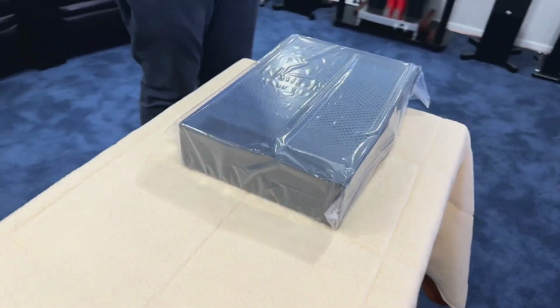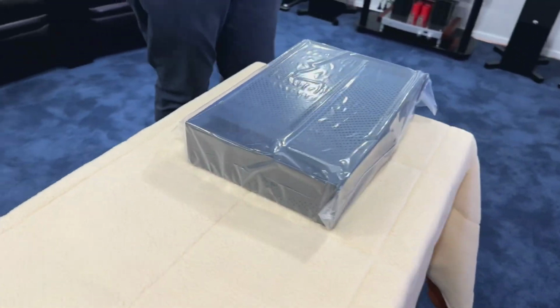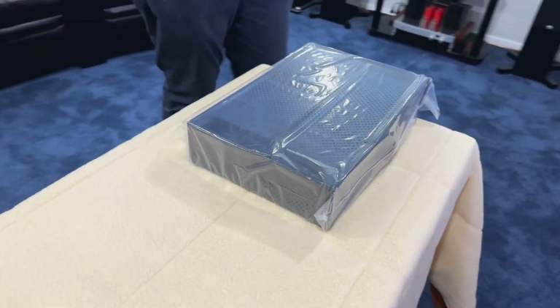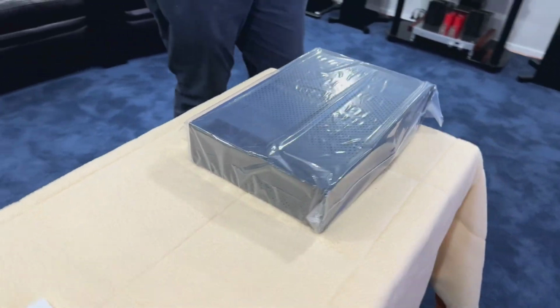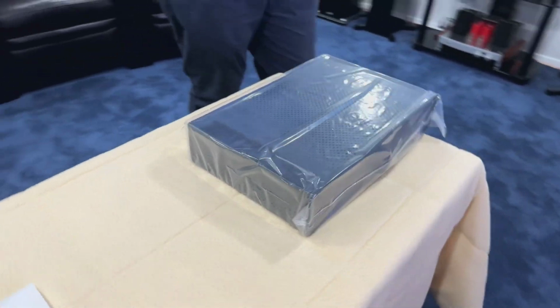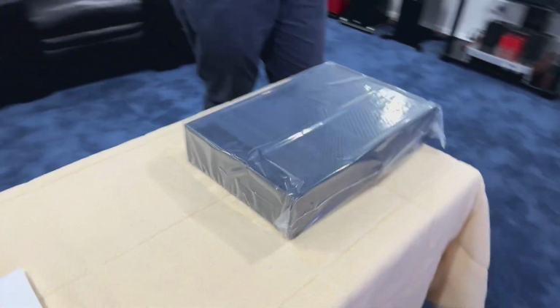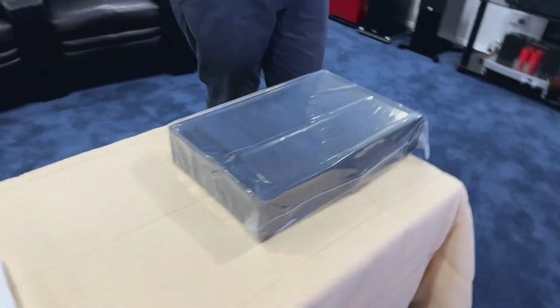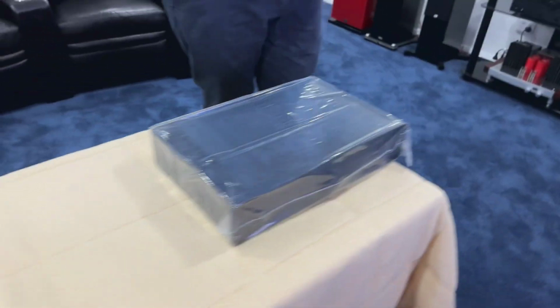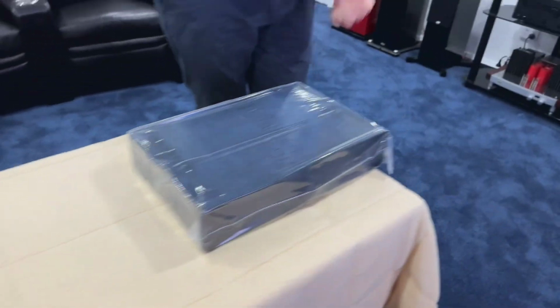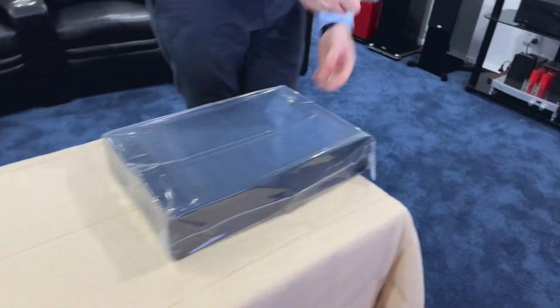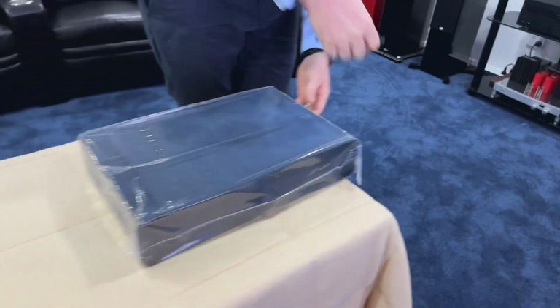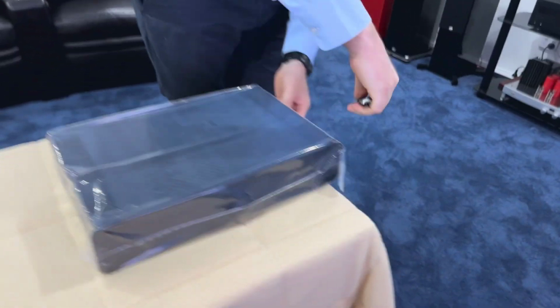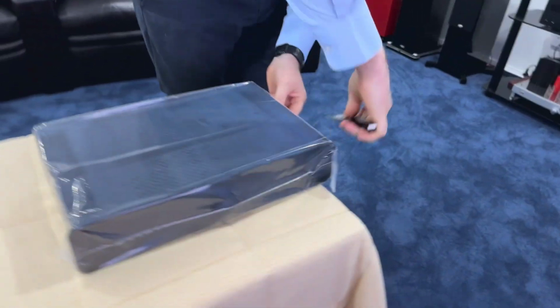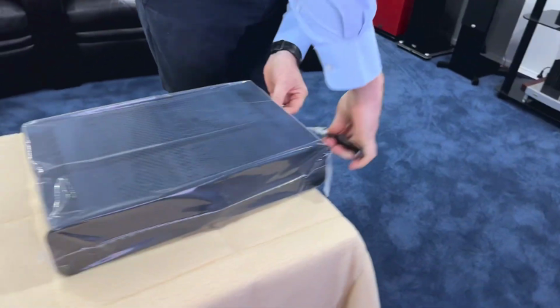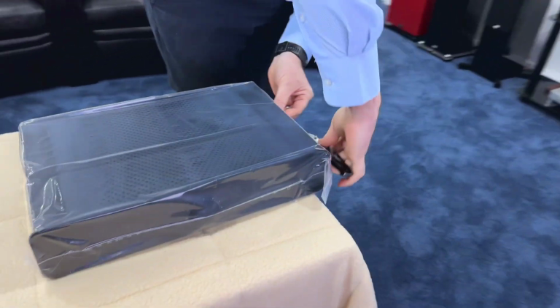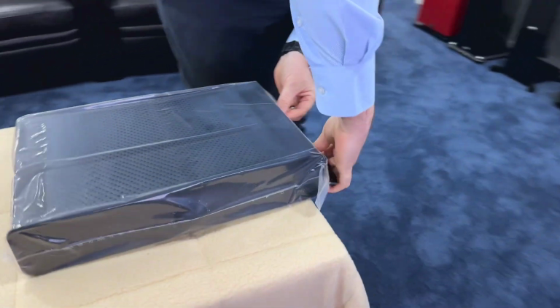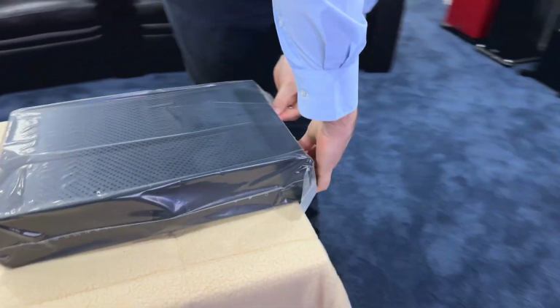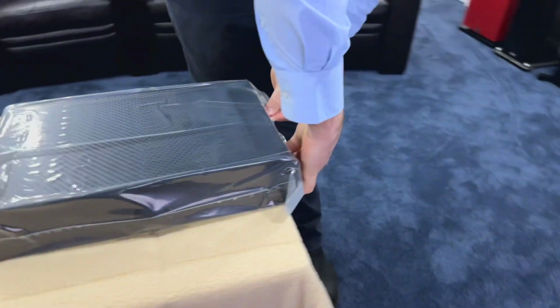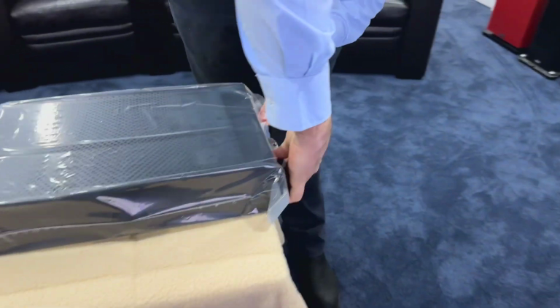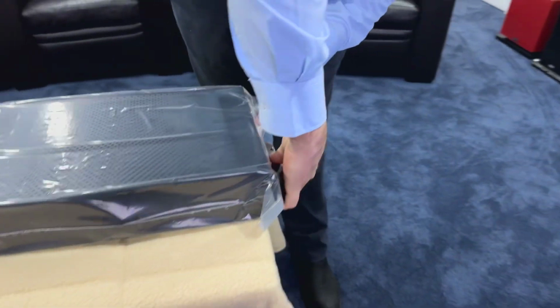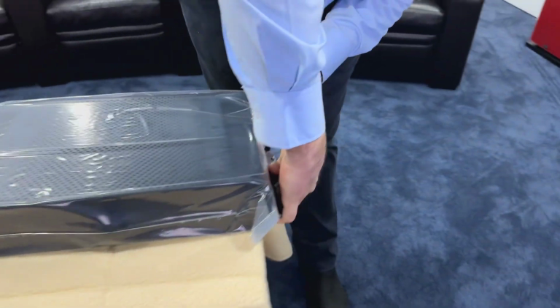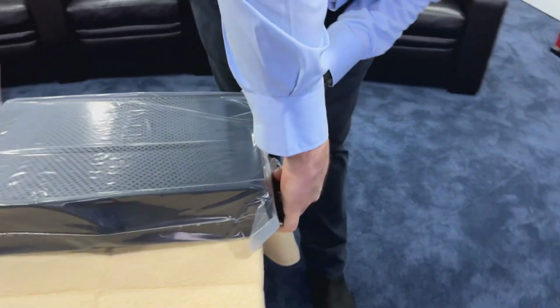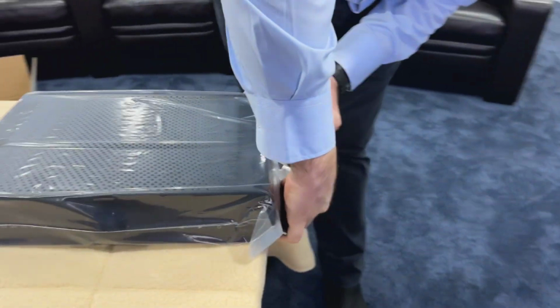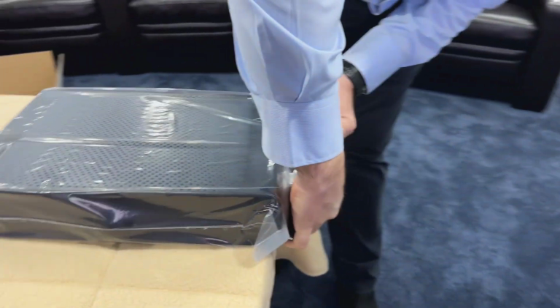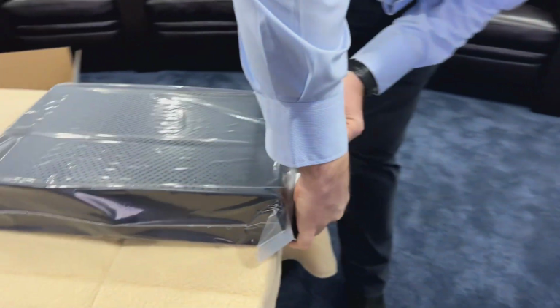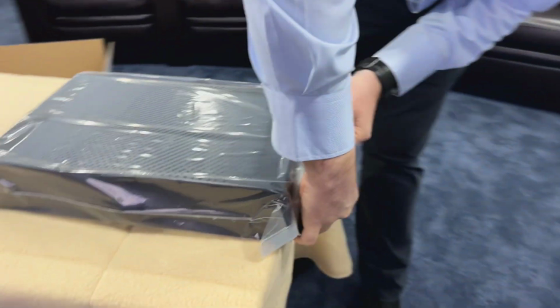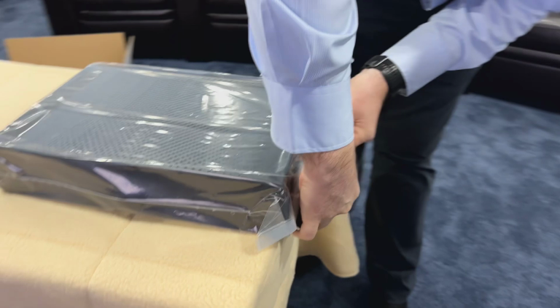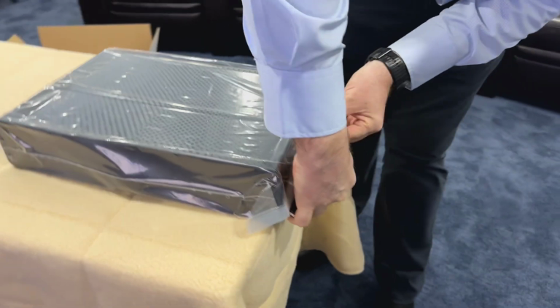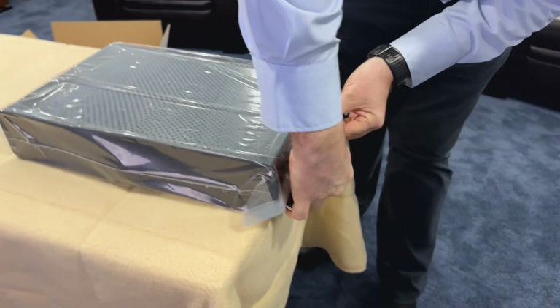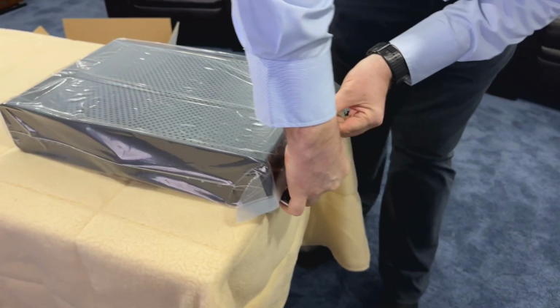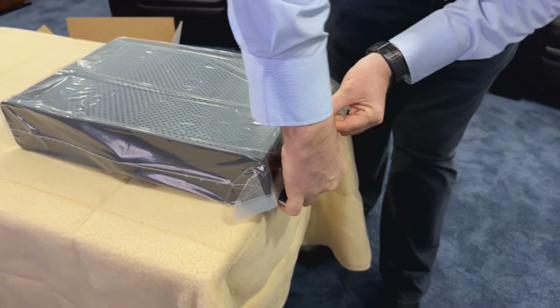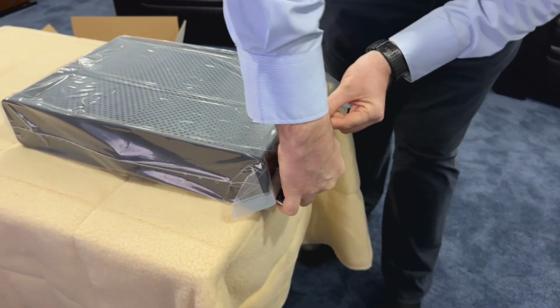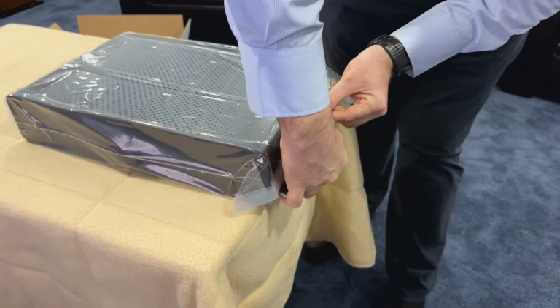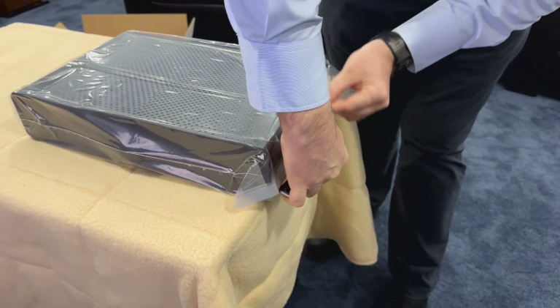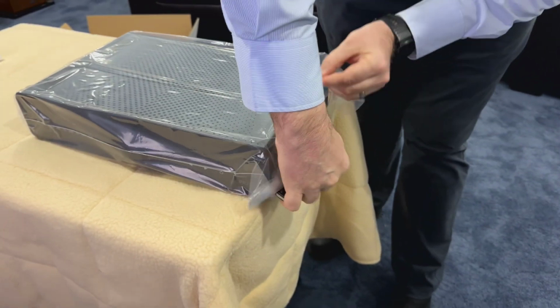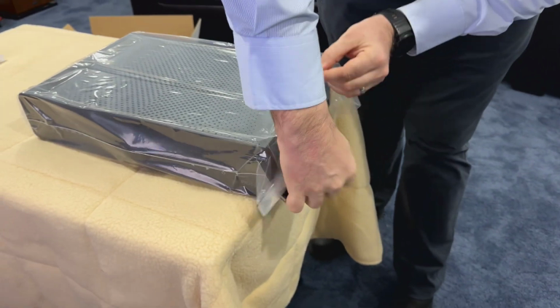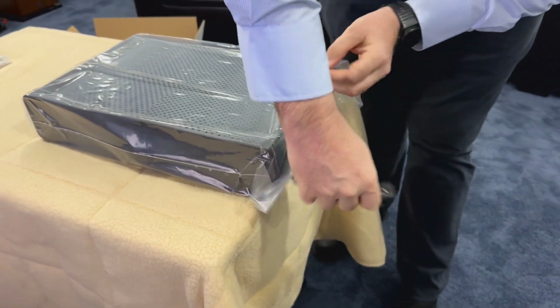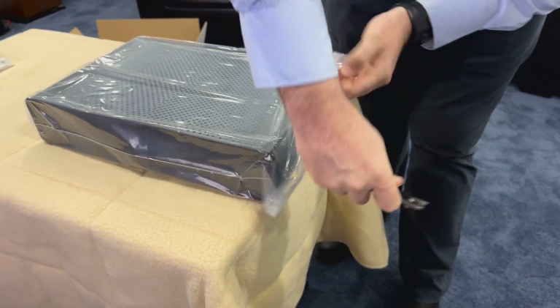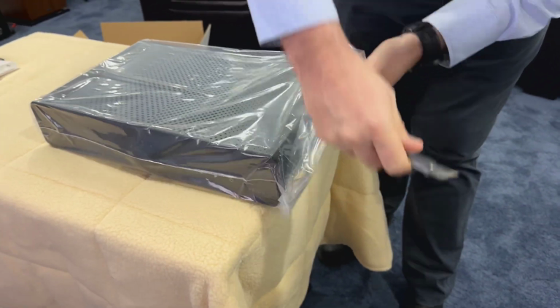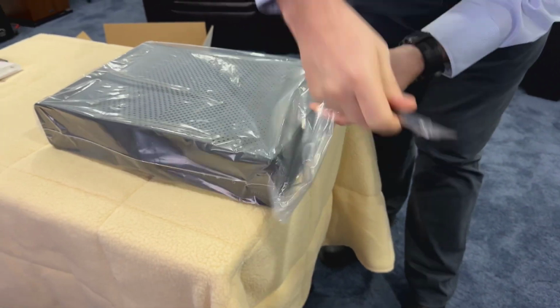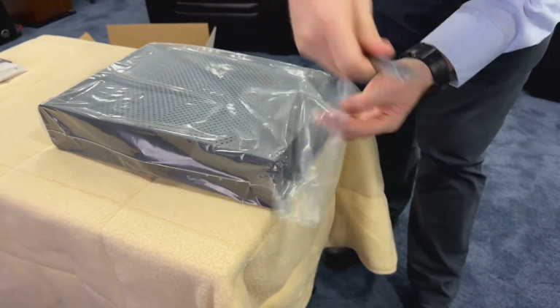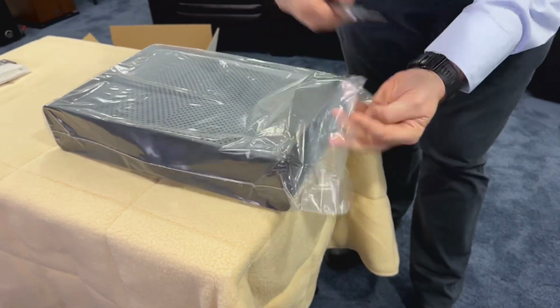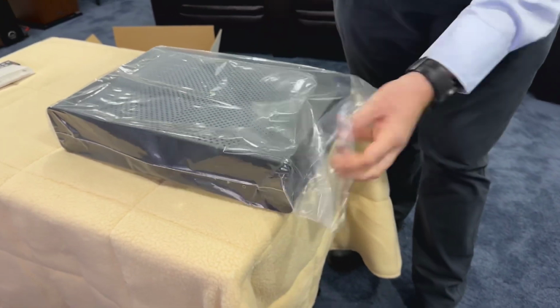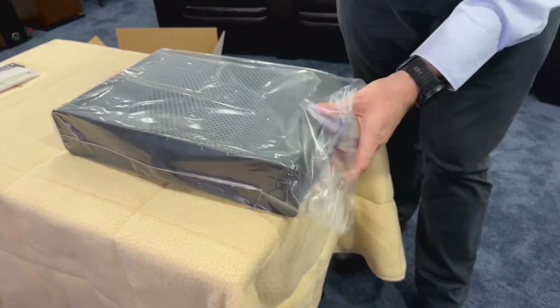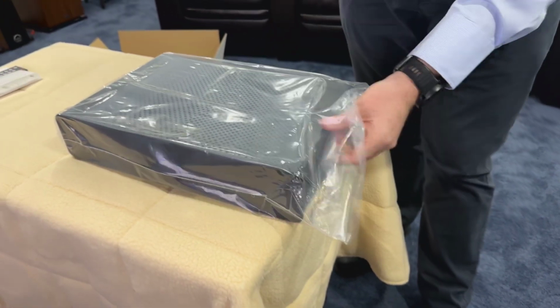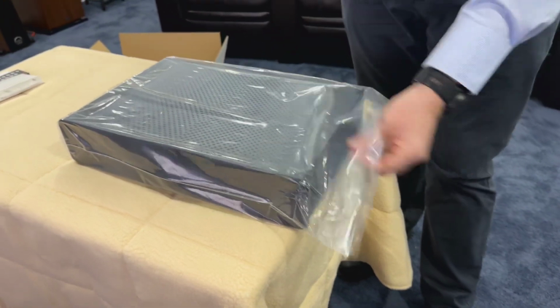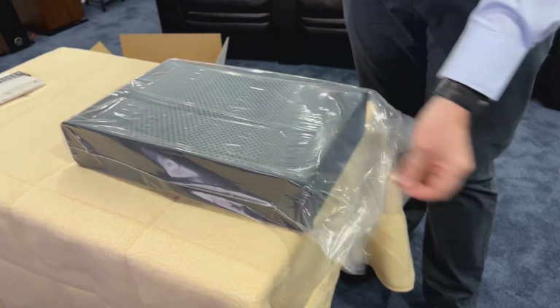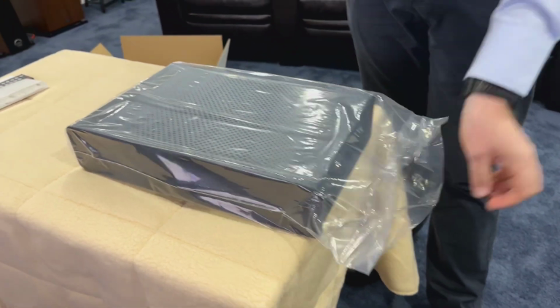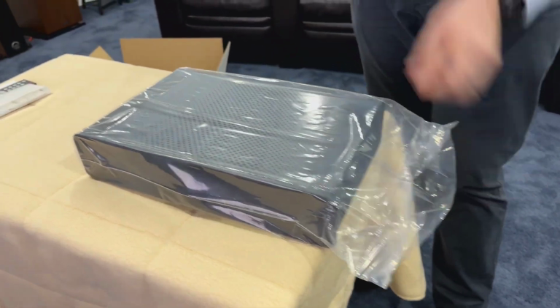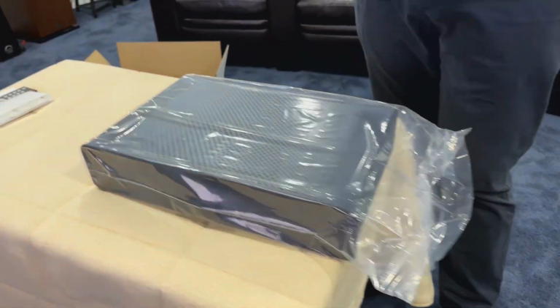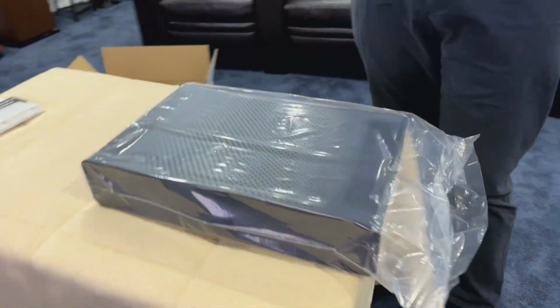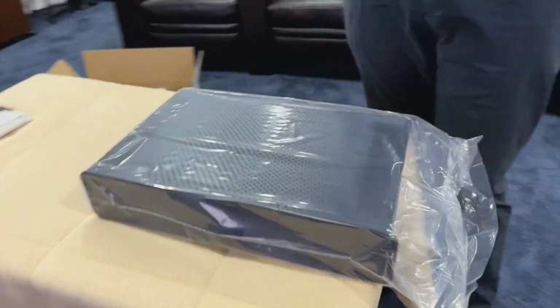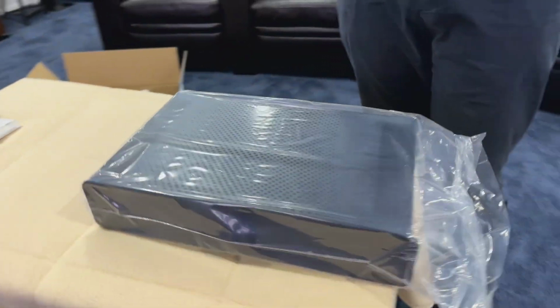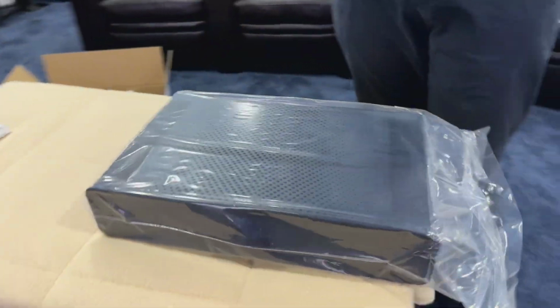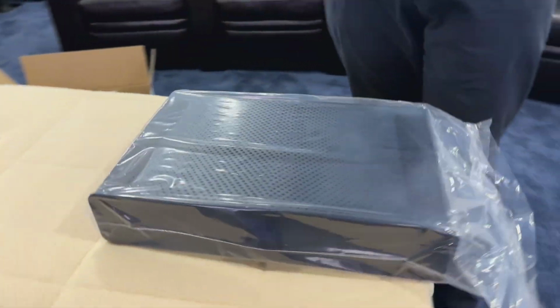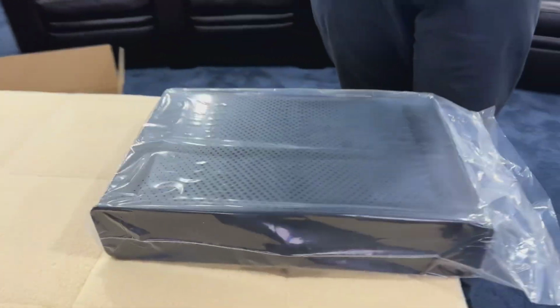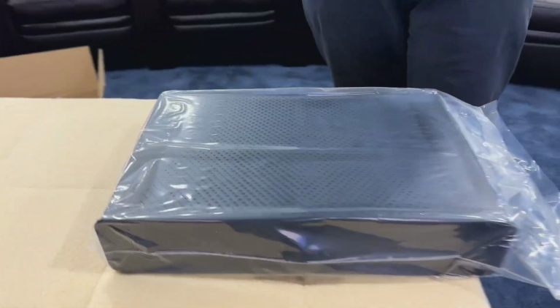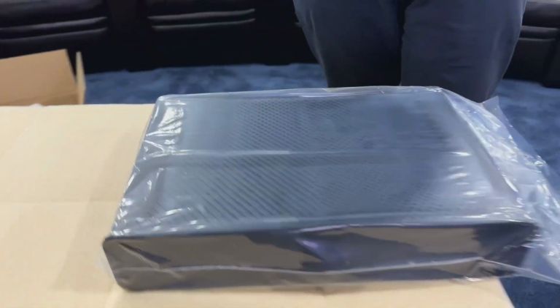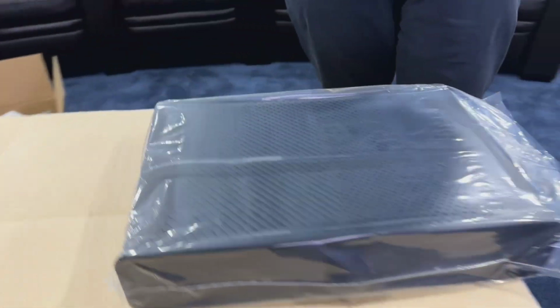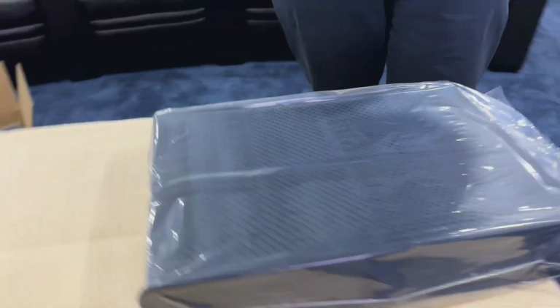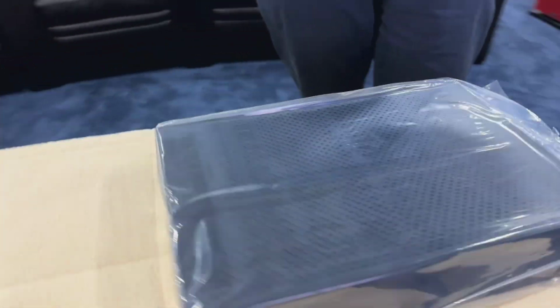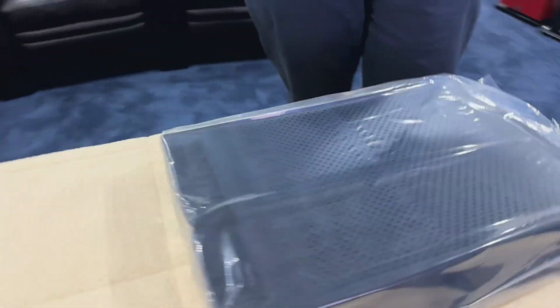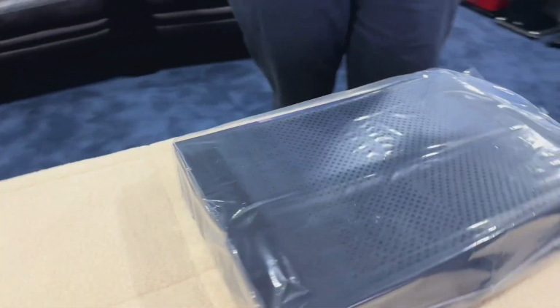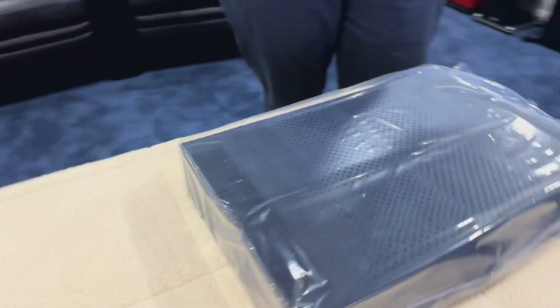Mike's getting his nice sharp knife out. So far we've had no incidents where he's cut himself, which is great news. Today we've got a brand new blade in here.